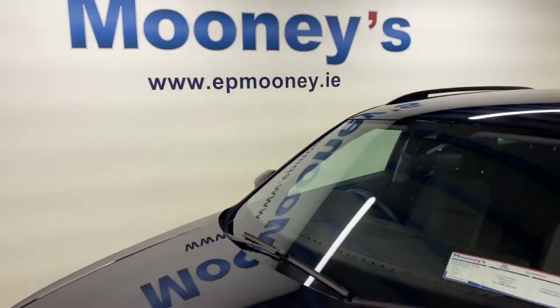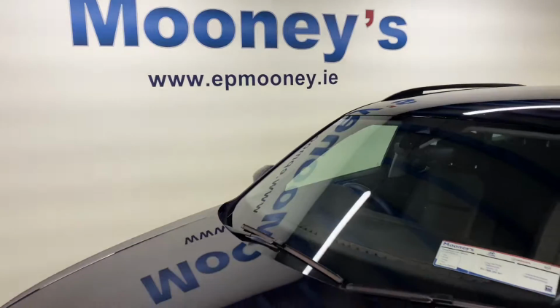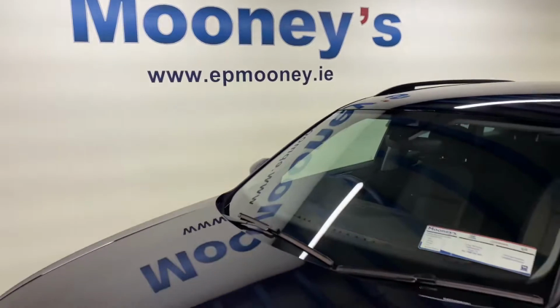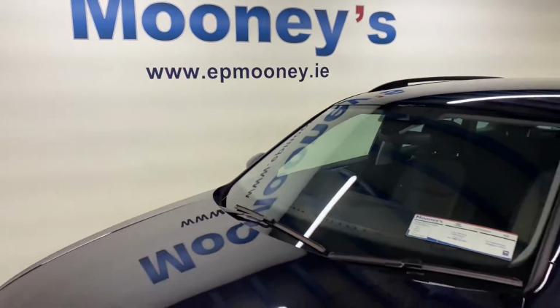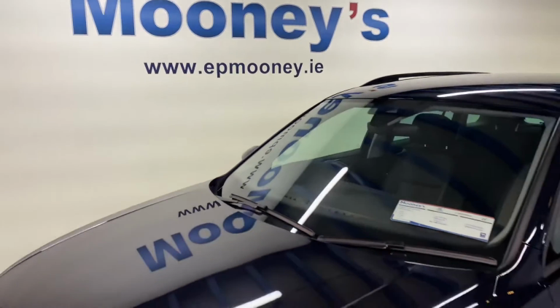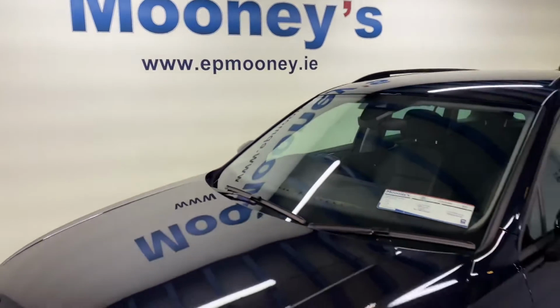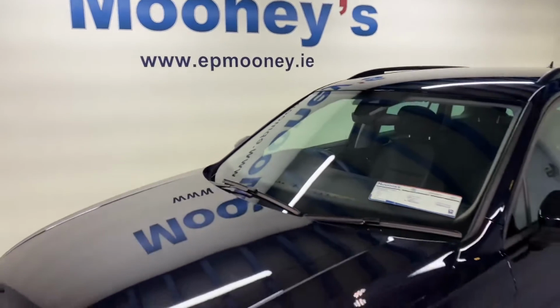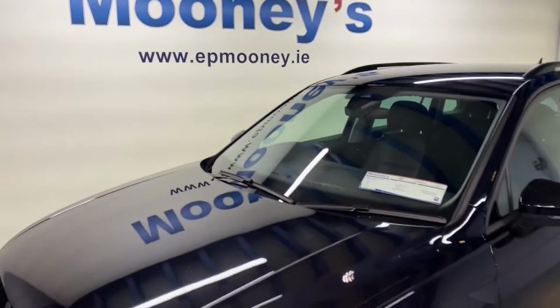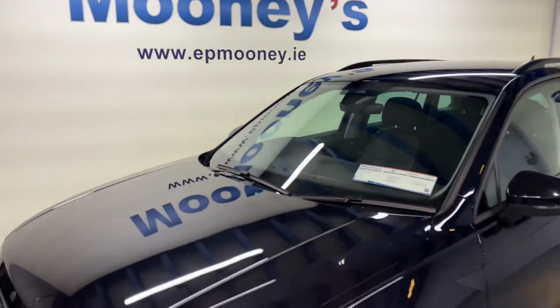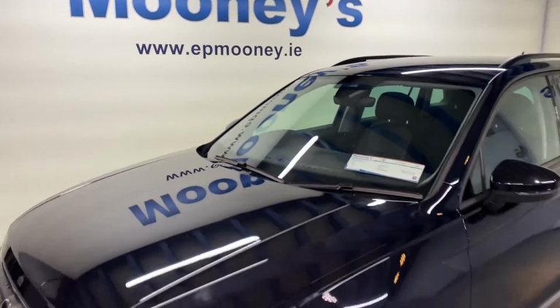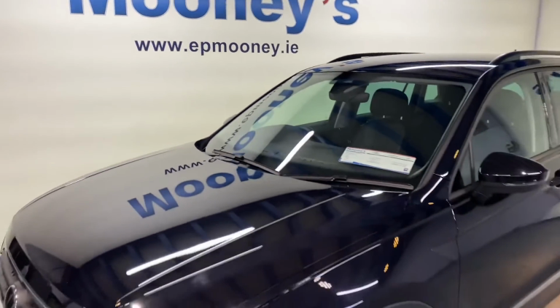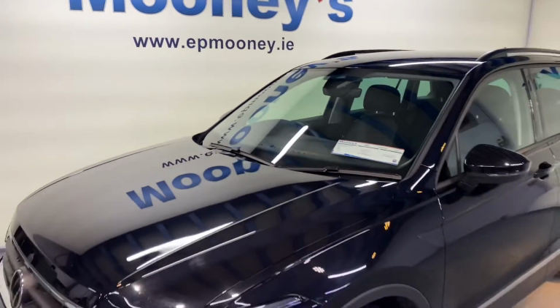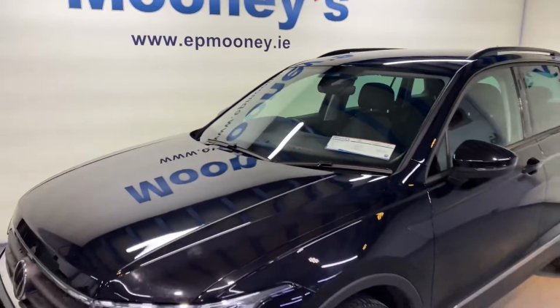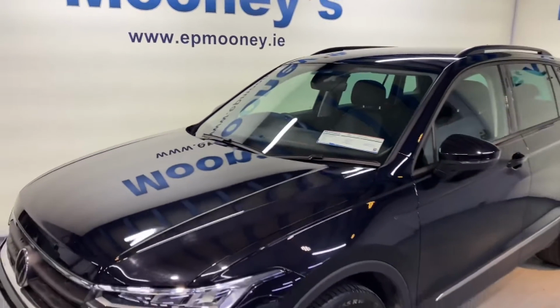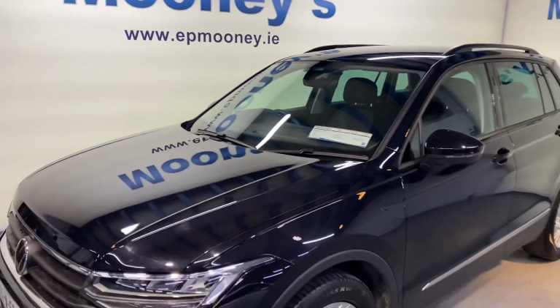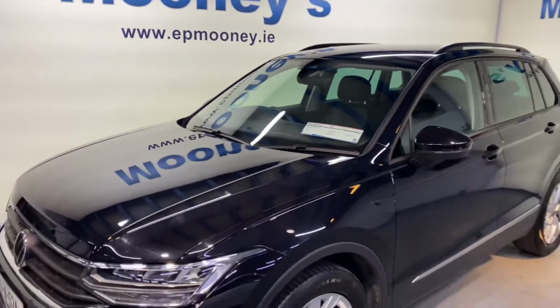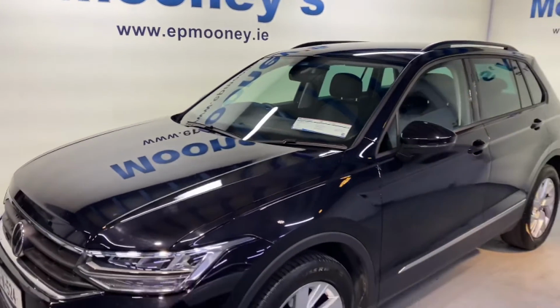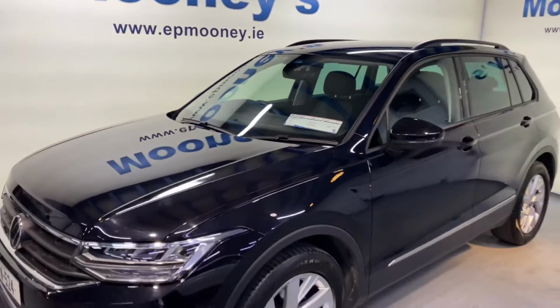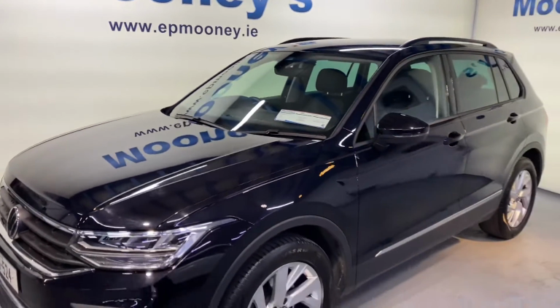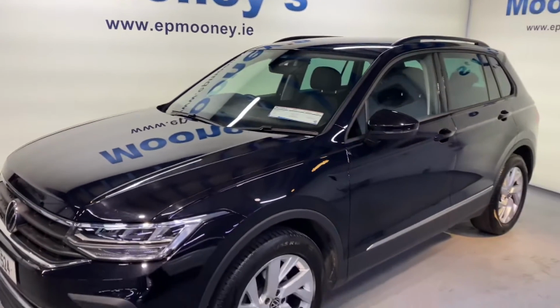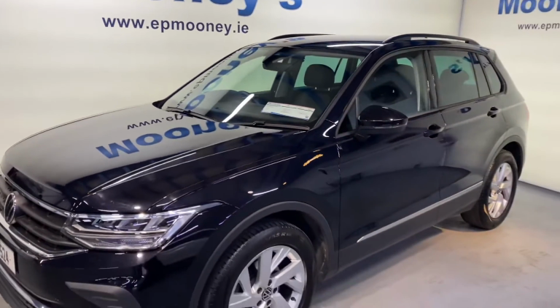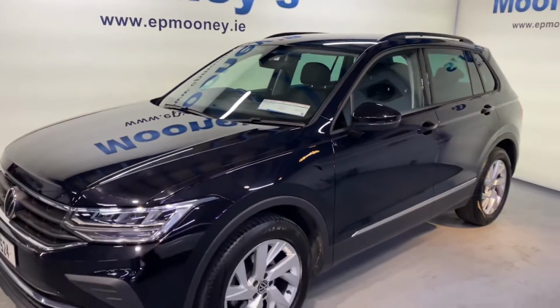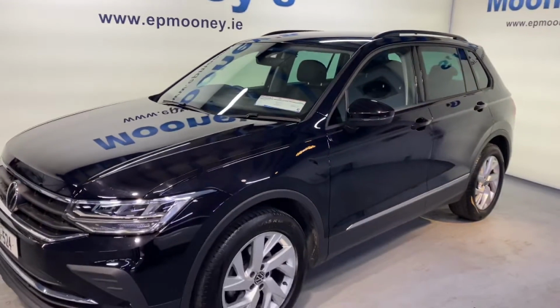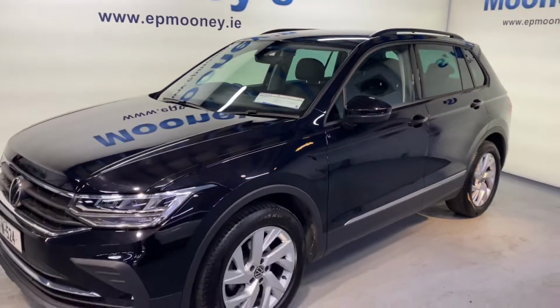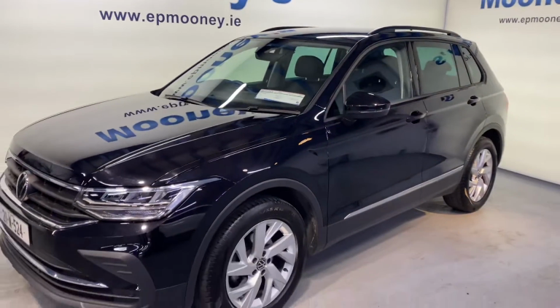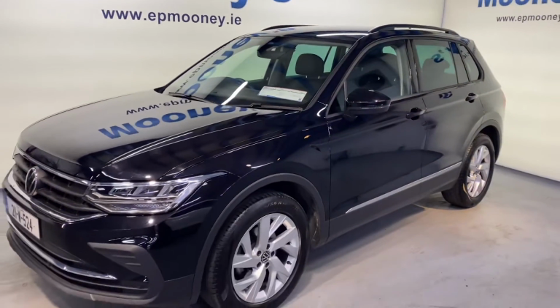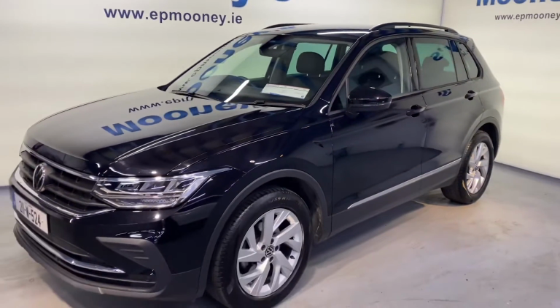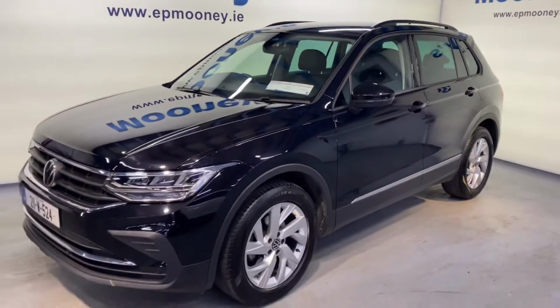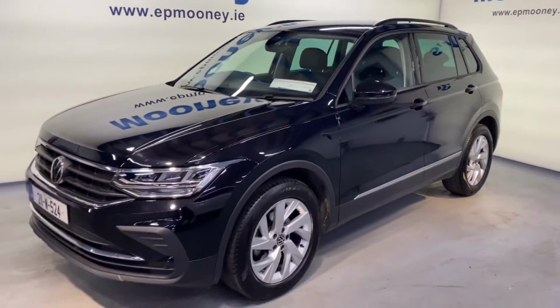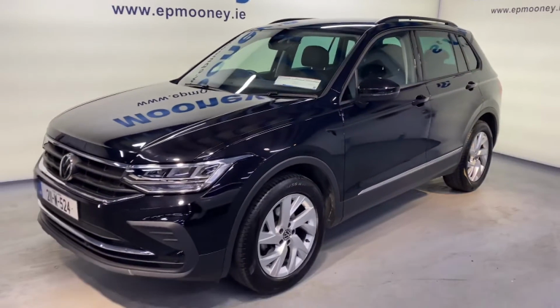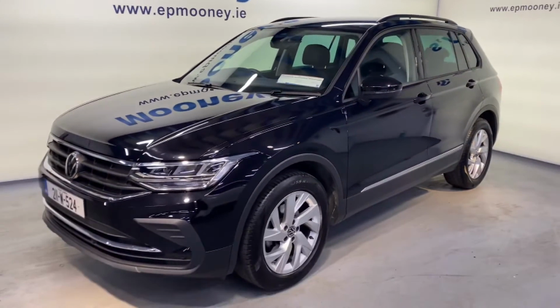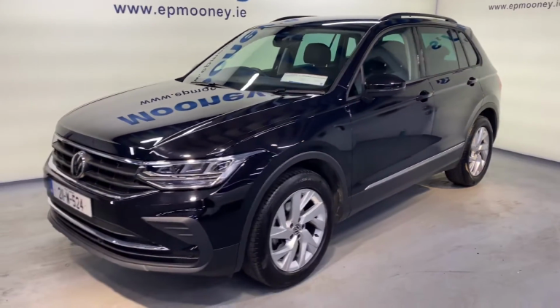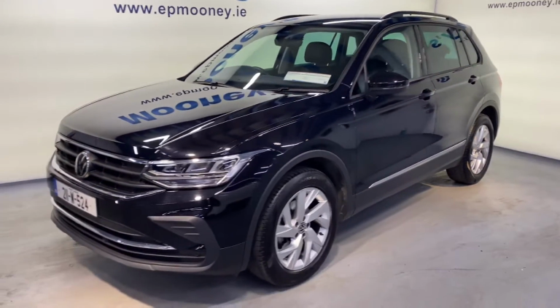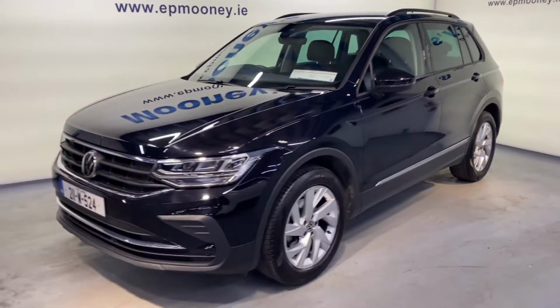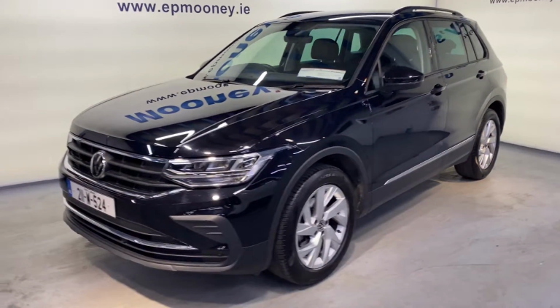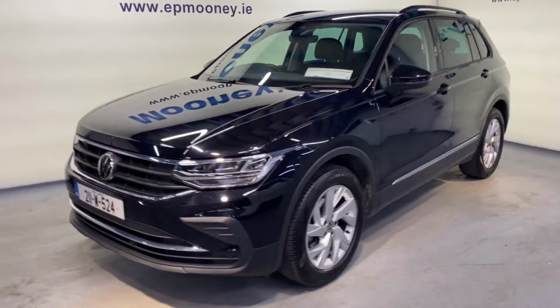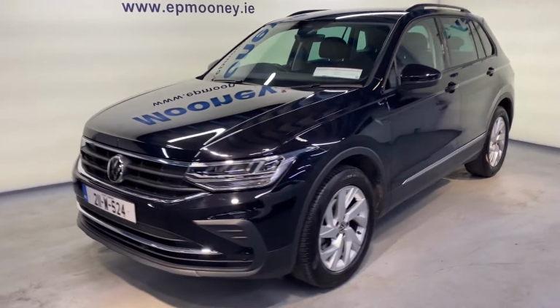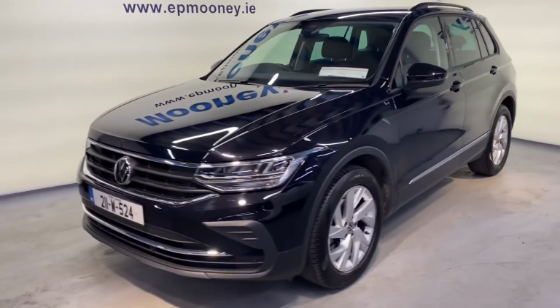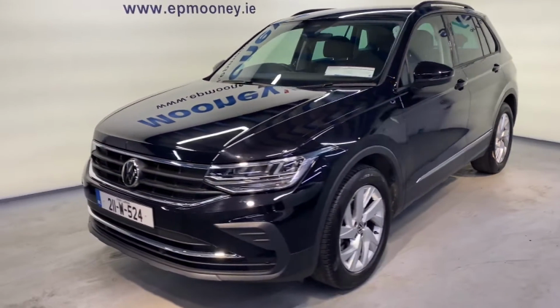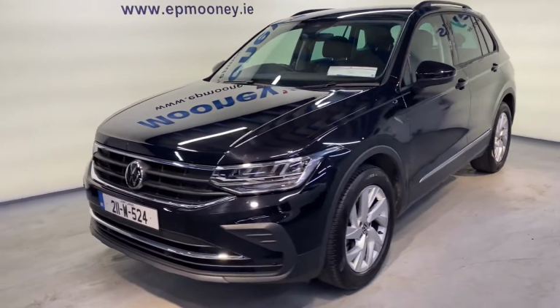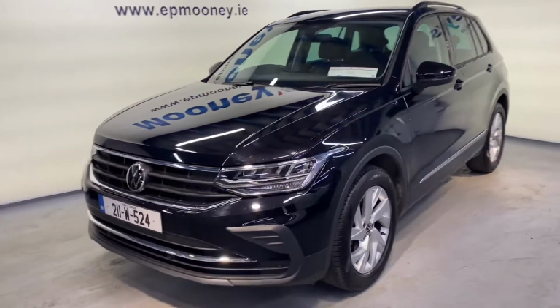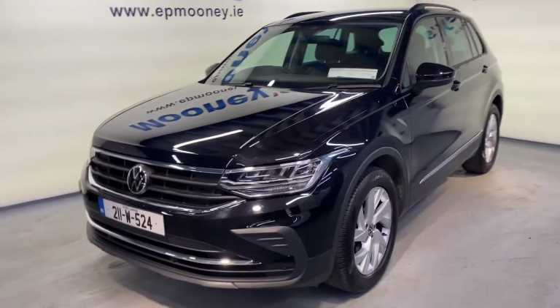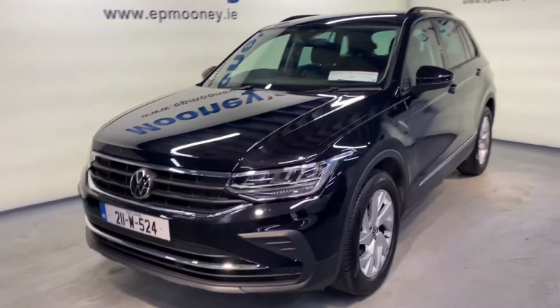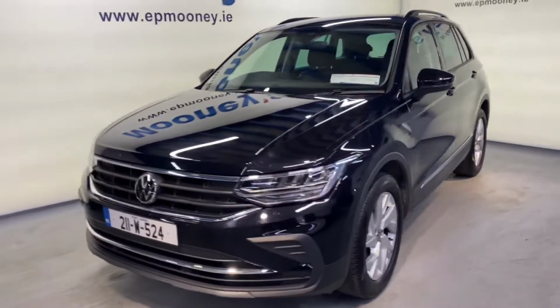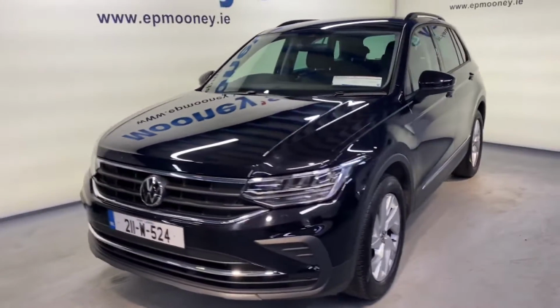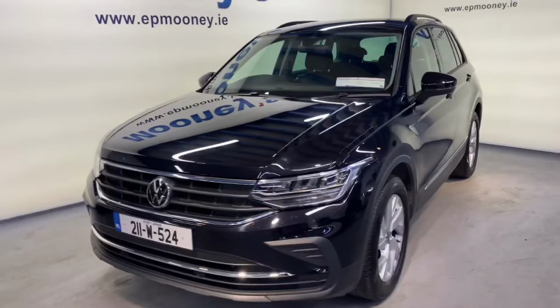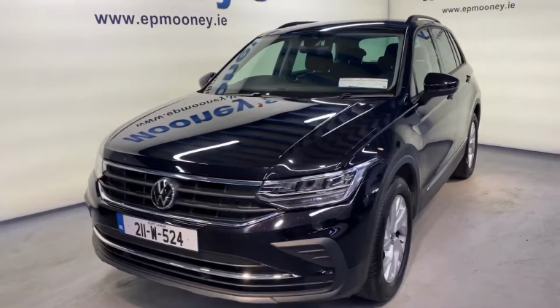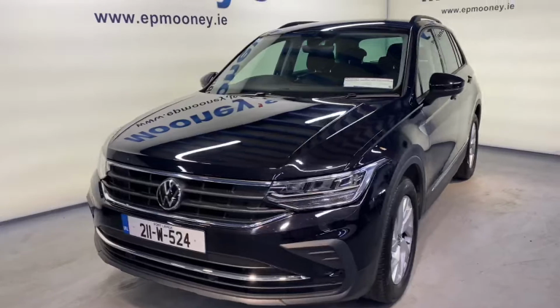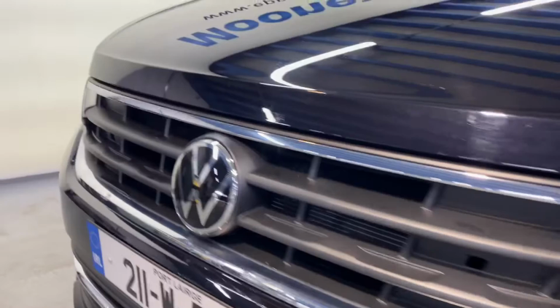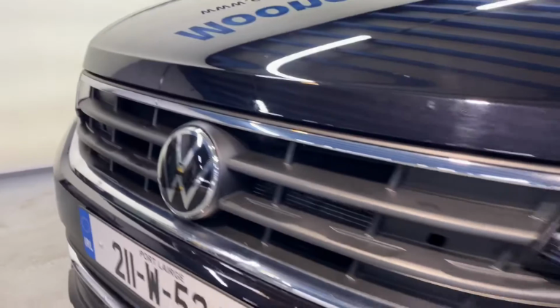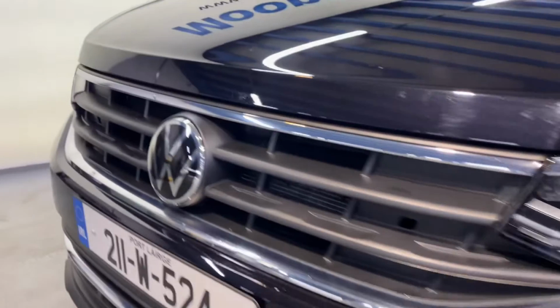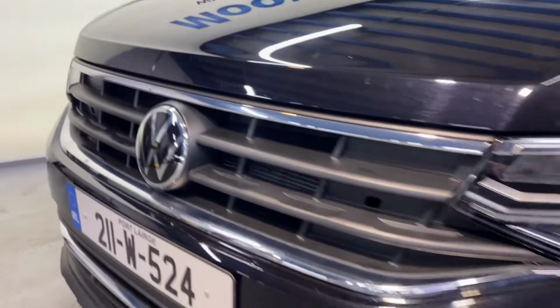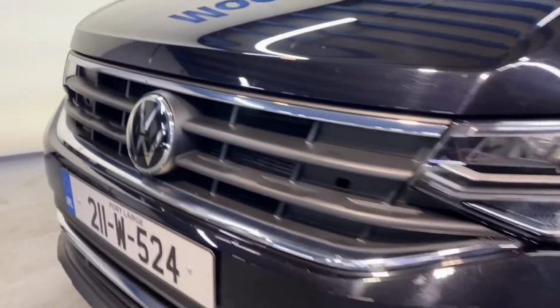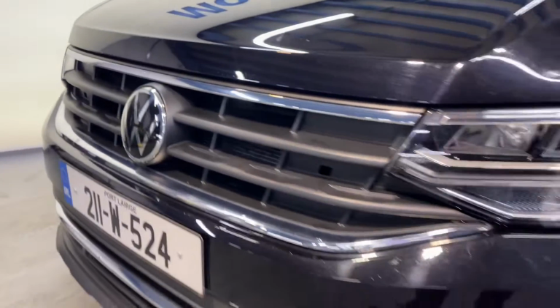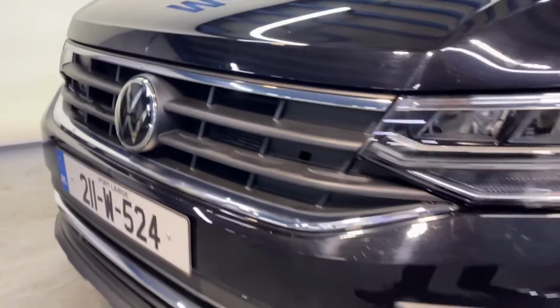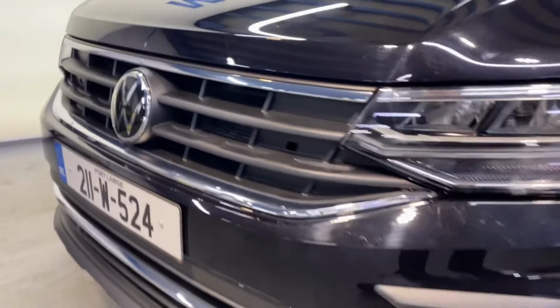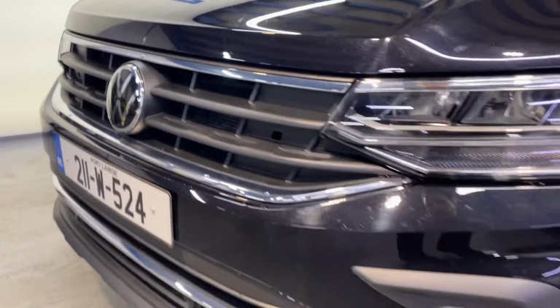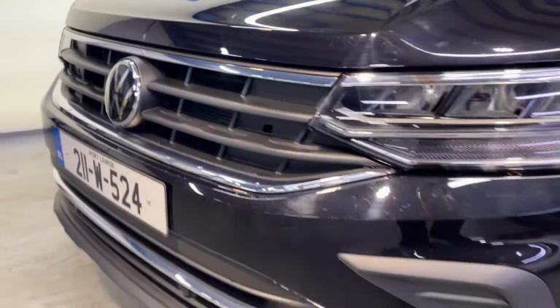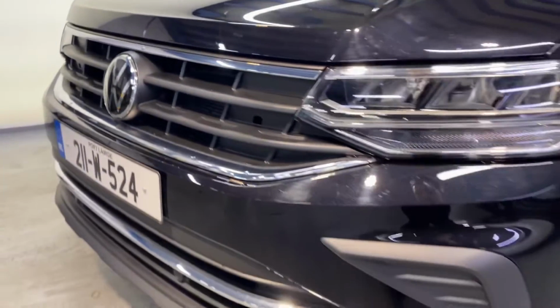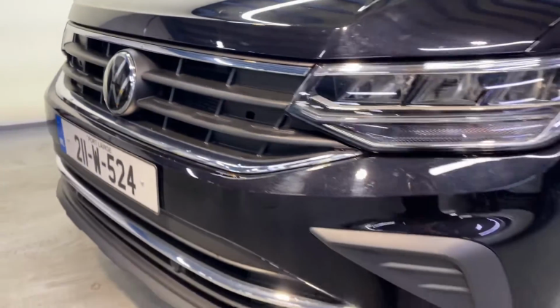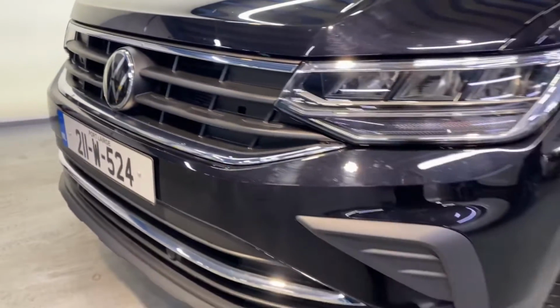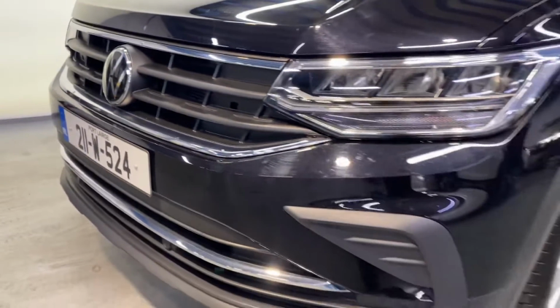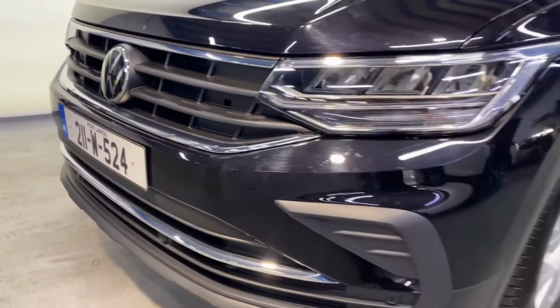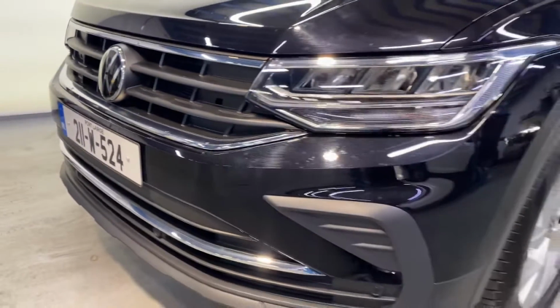Welcome to Mooney's Garage here on the Long Mile Road. Today we have this 2021 Volkswagen Tiguan available for sale and it's a very high spec.